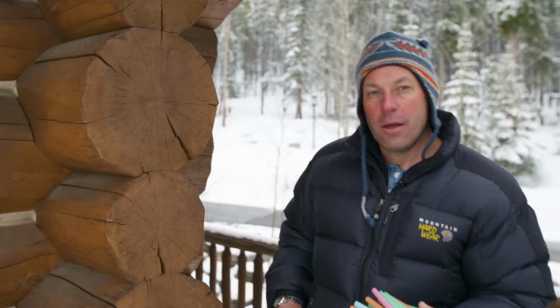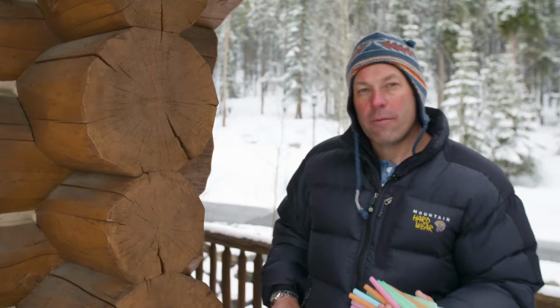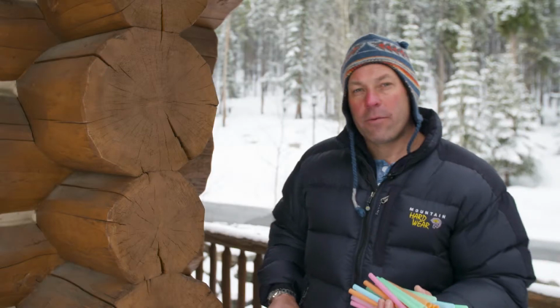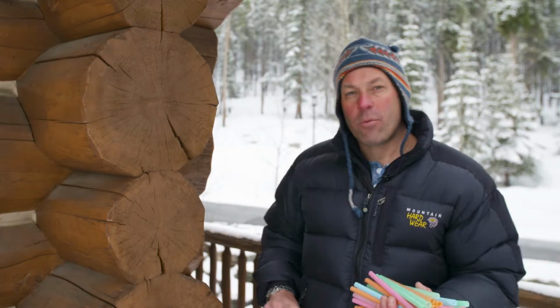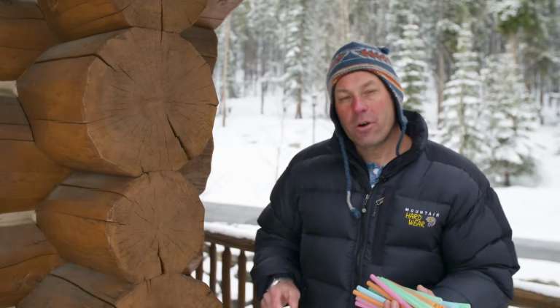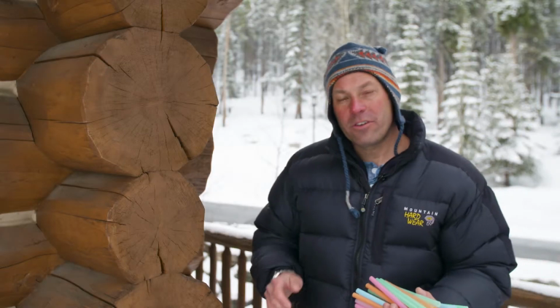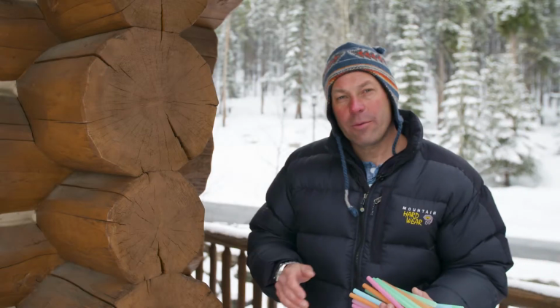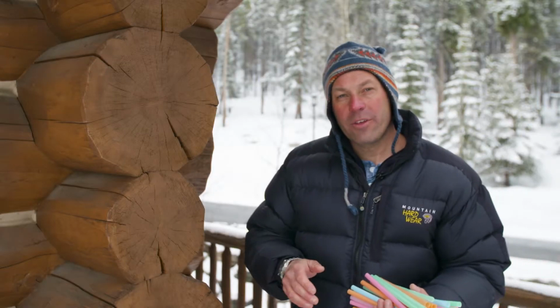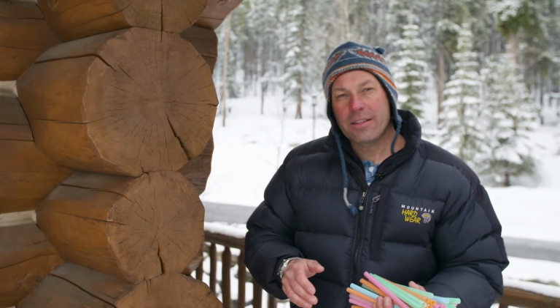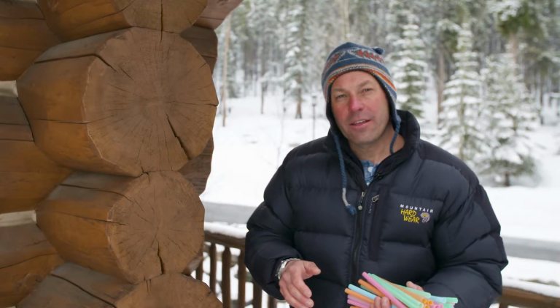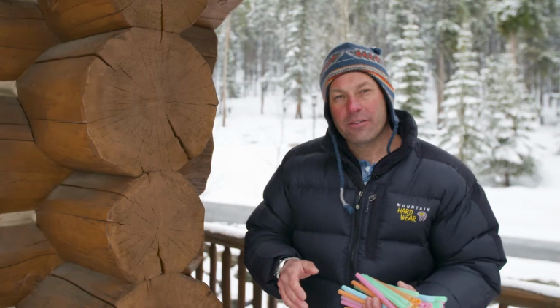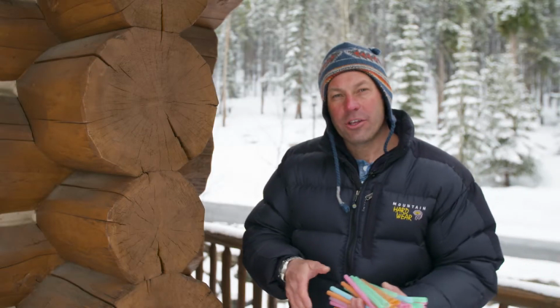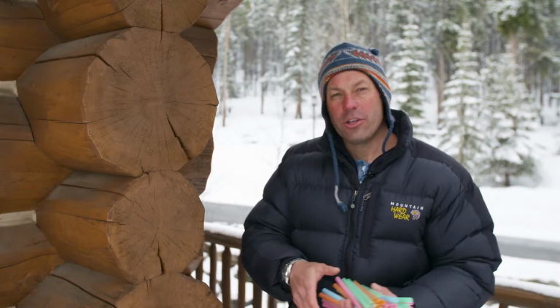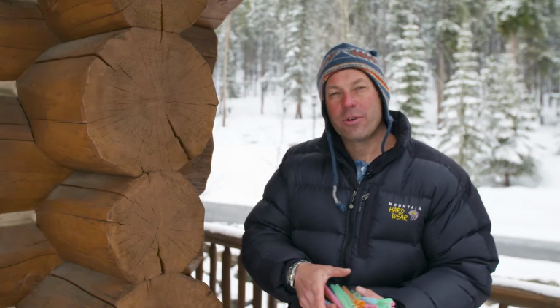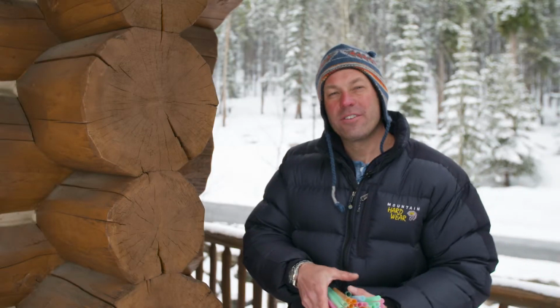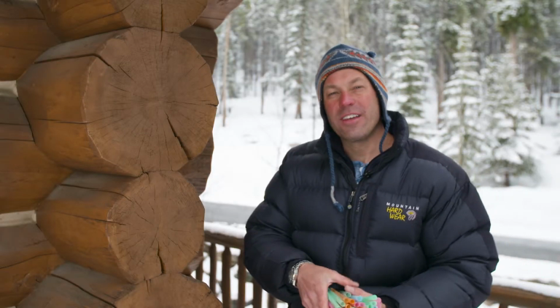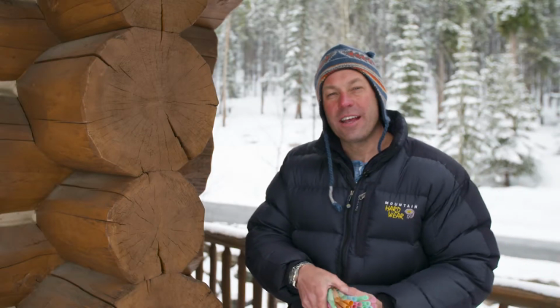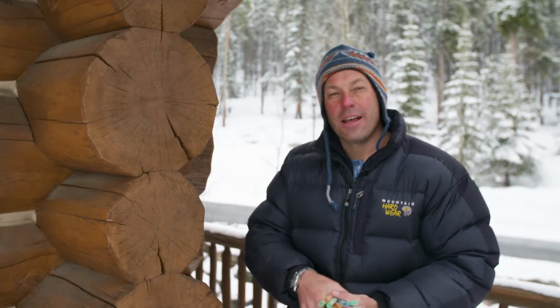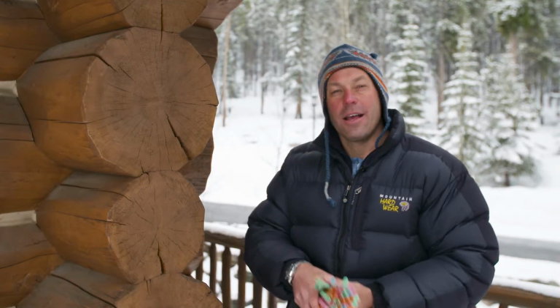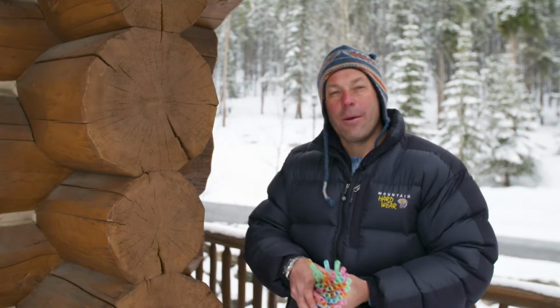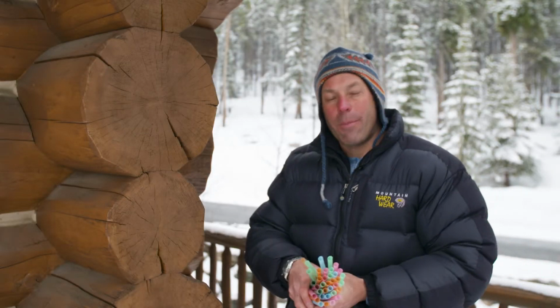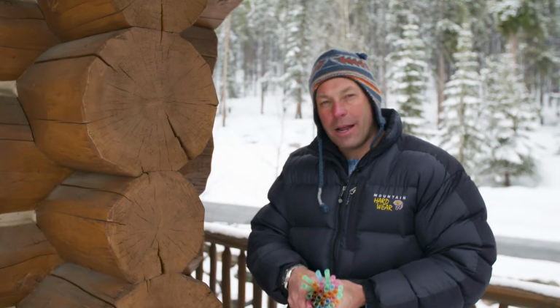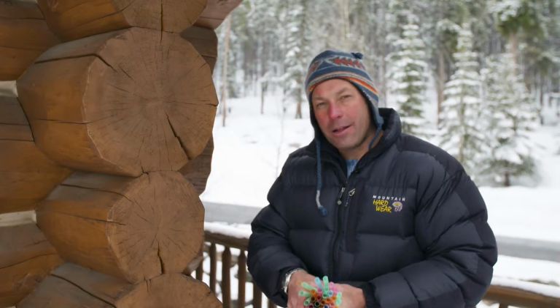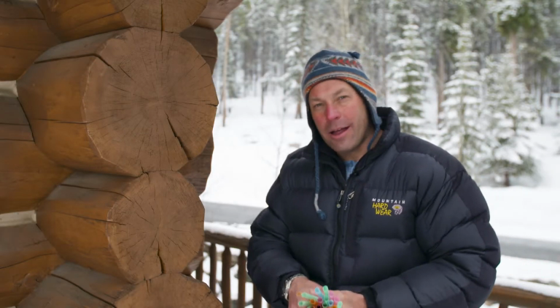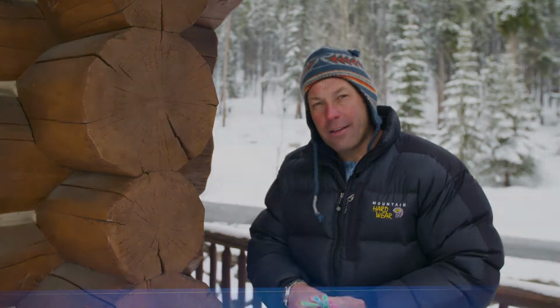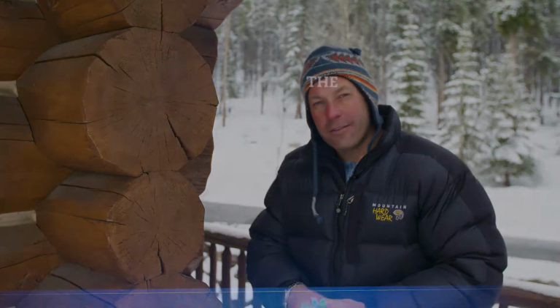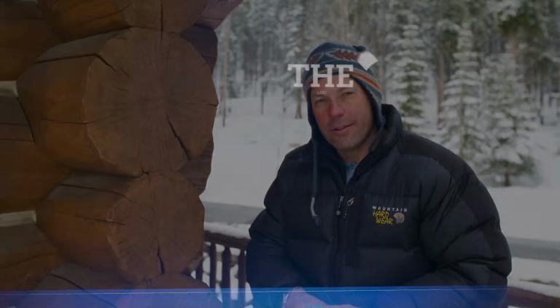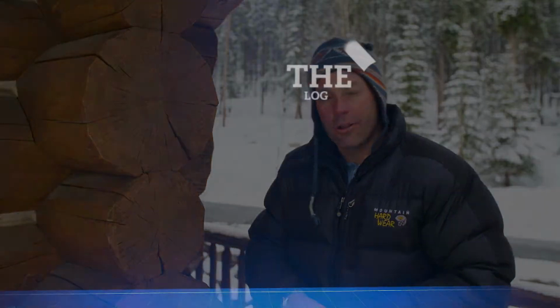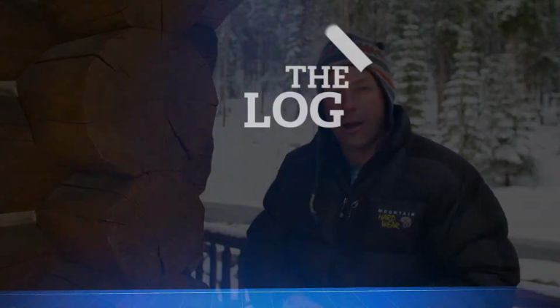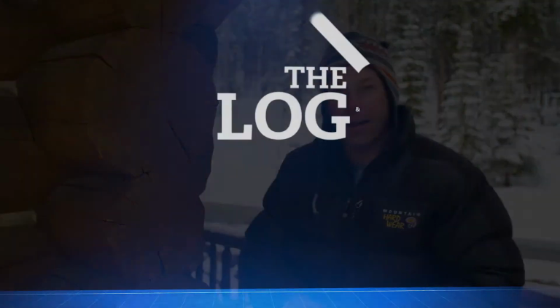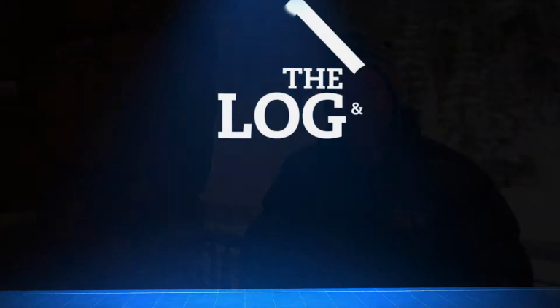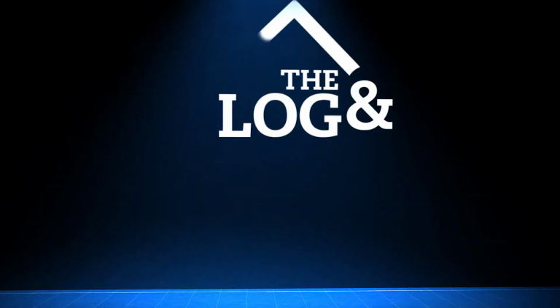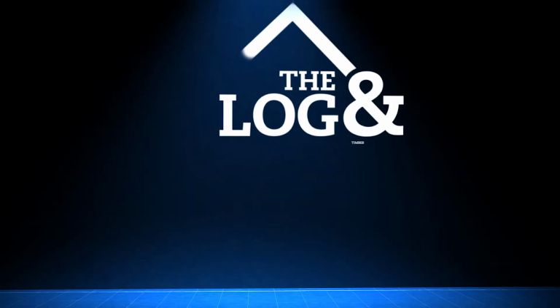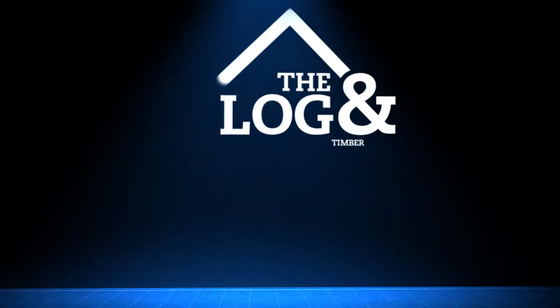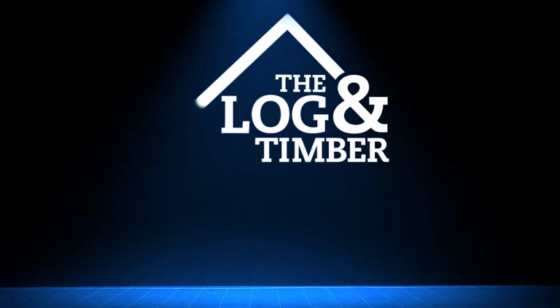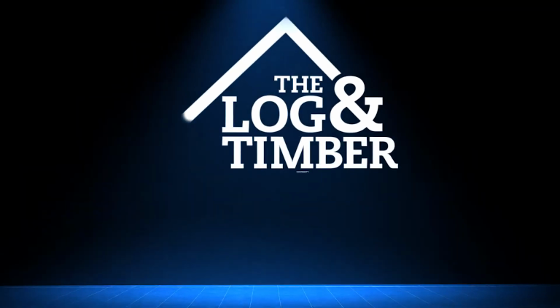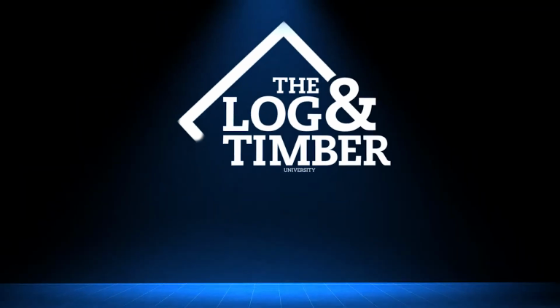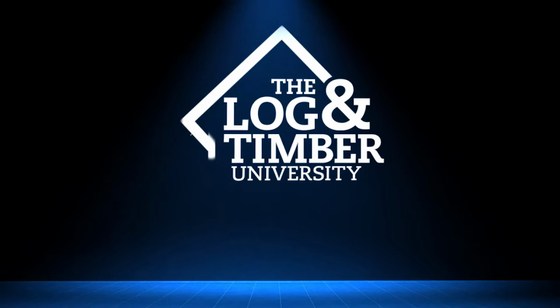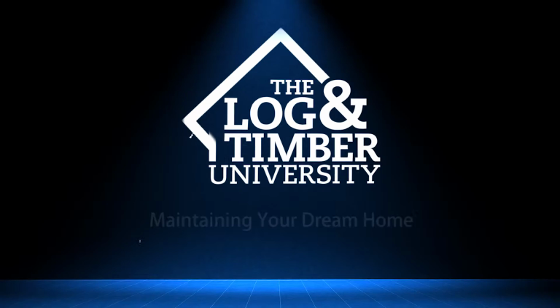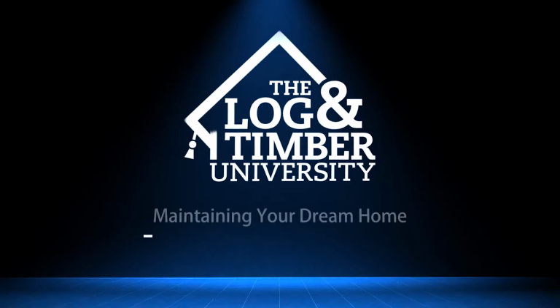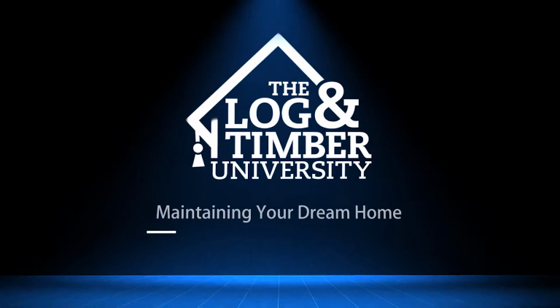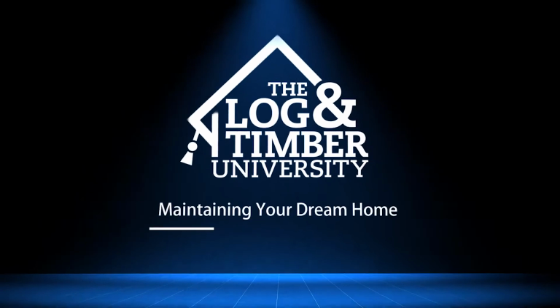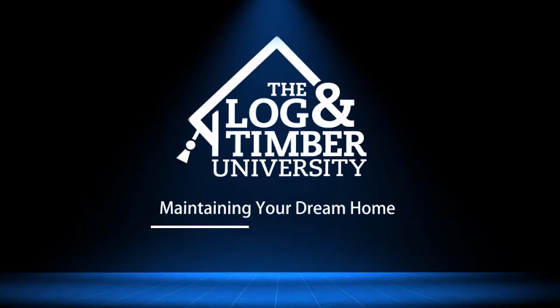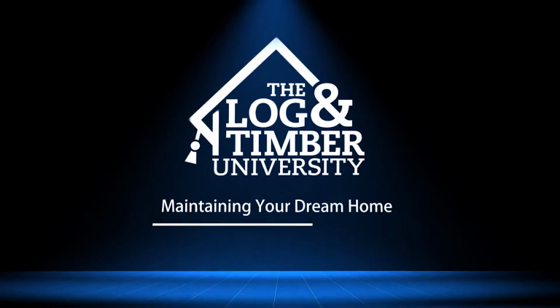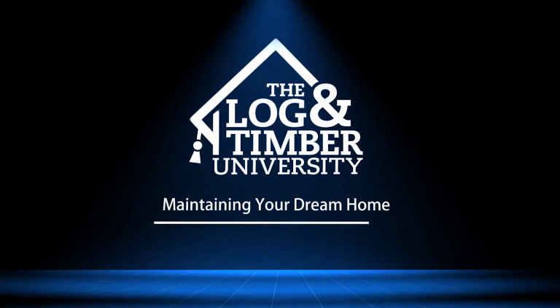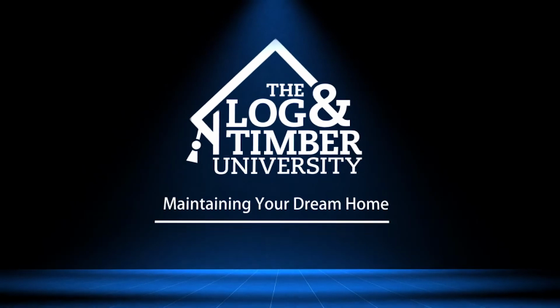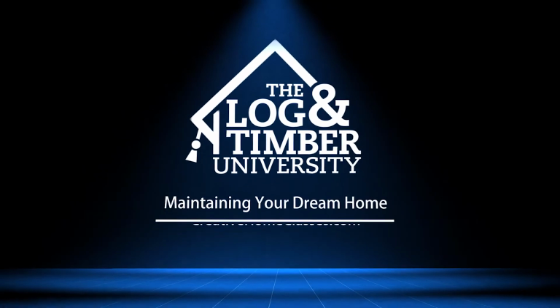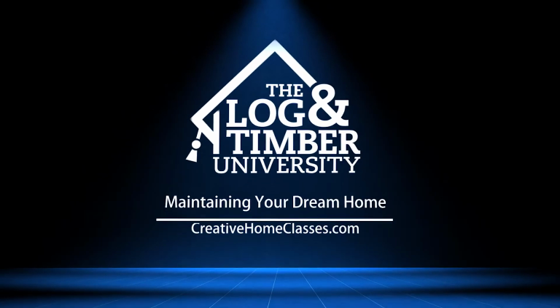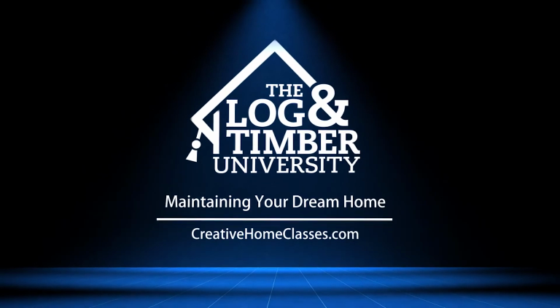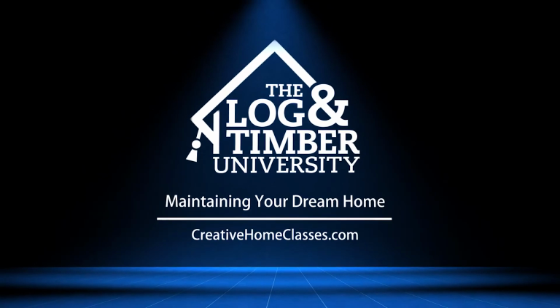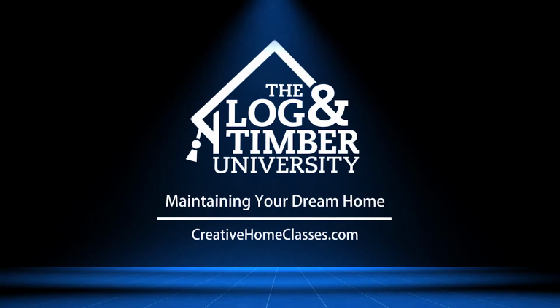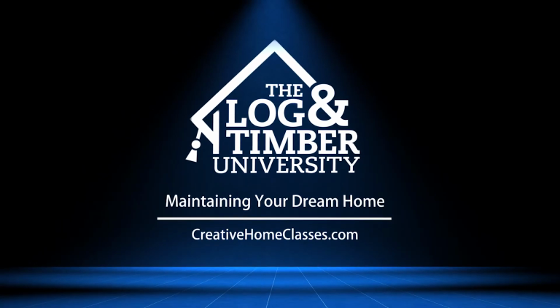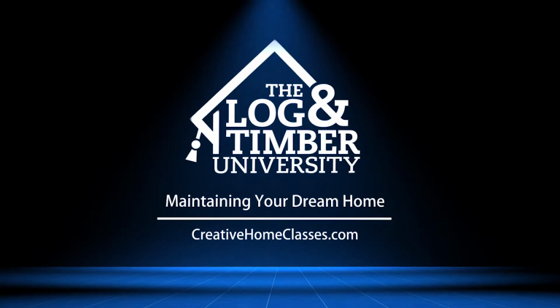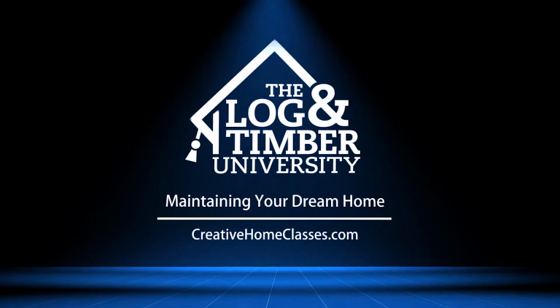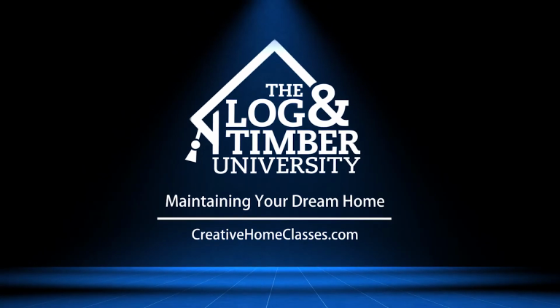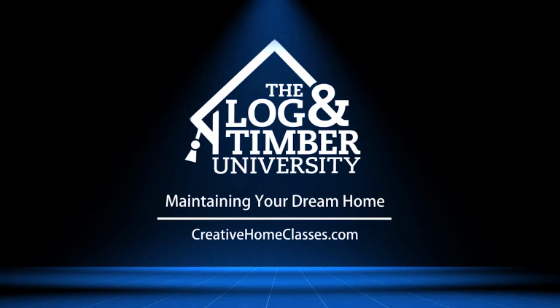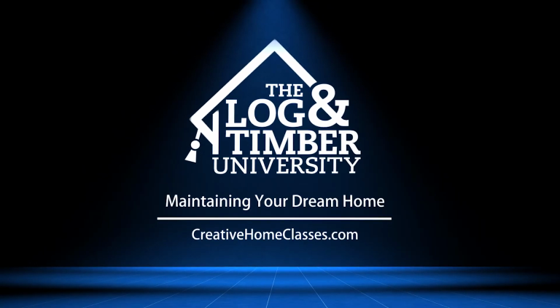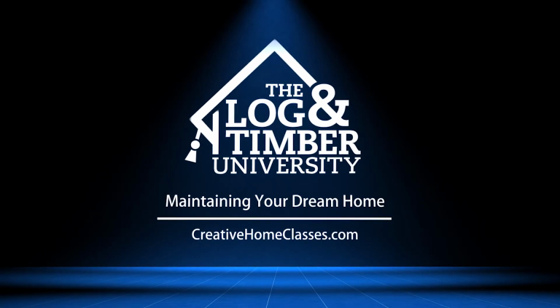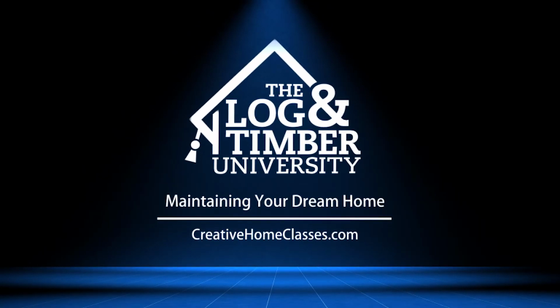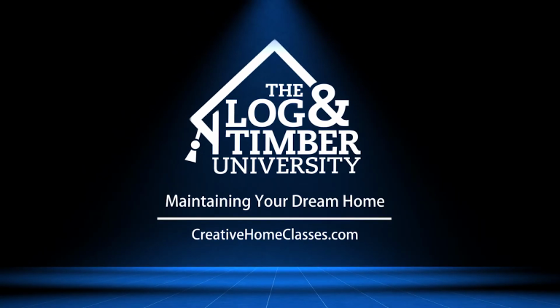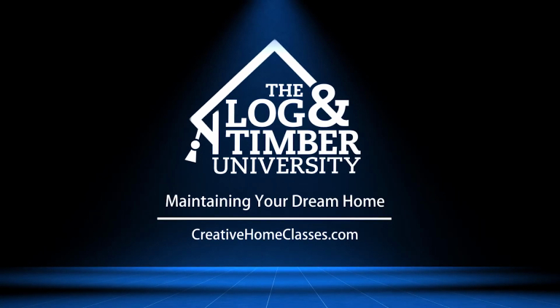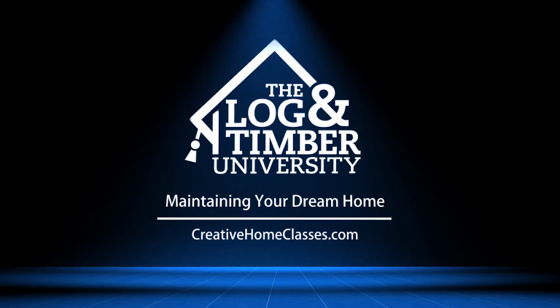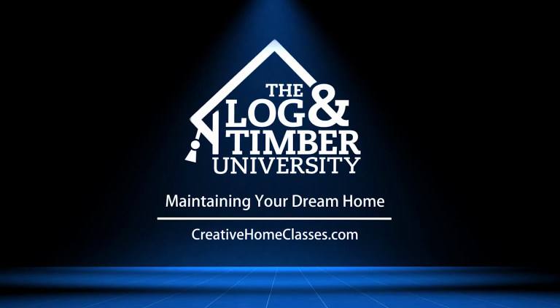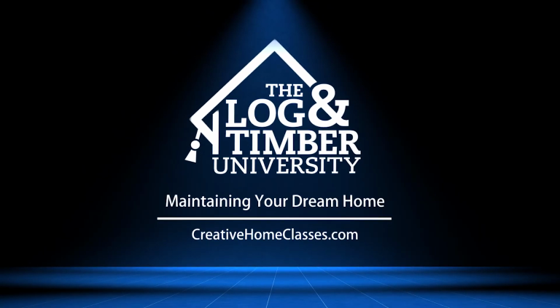For more tips like this you can take my class, Log & Timber University, maintaining your log home. Look forward to seeing you there.